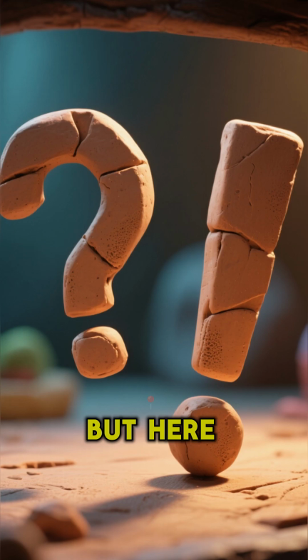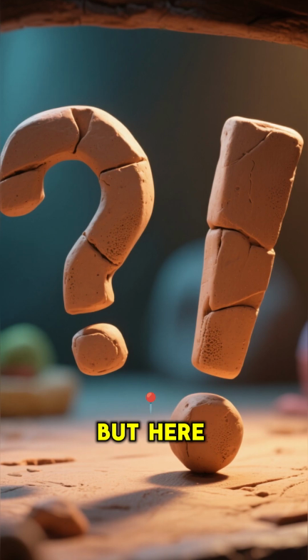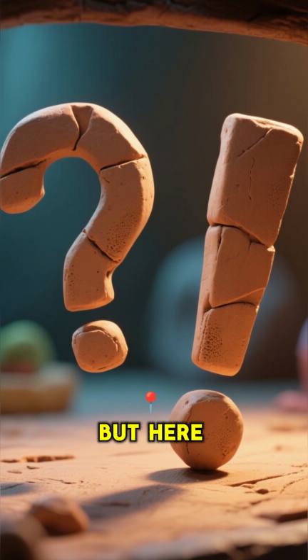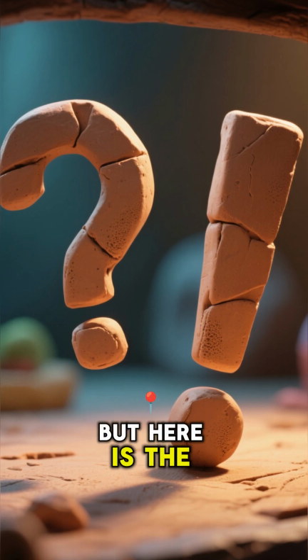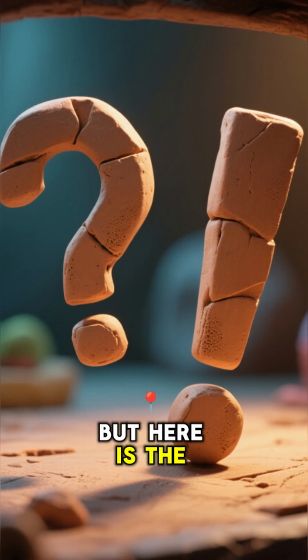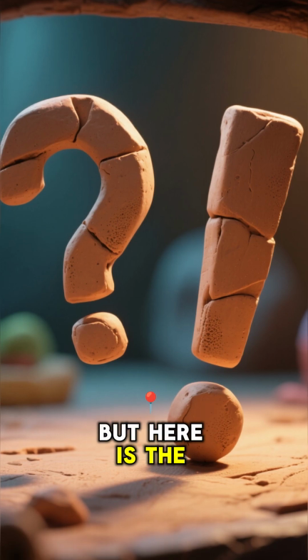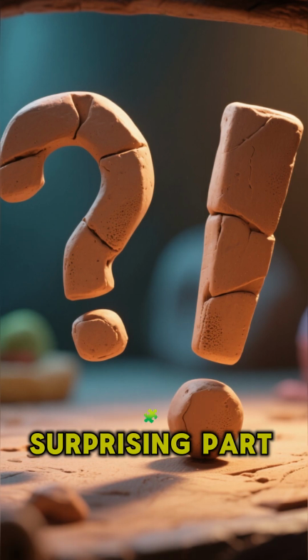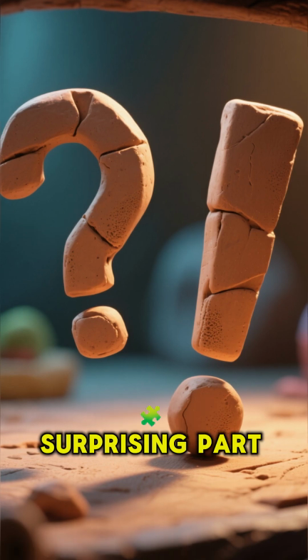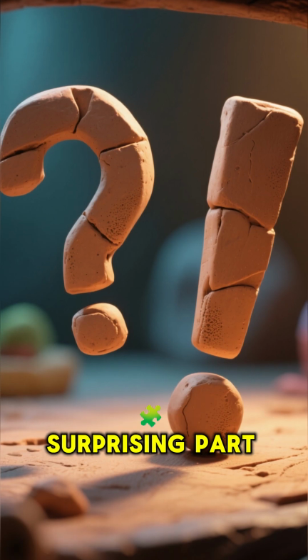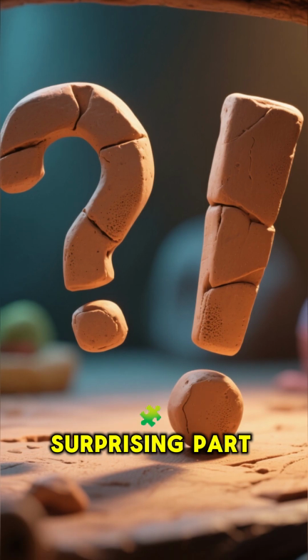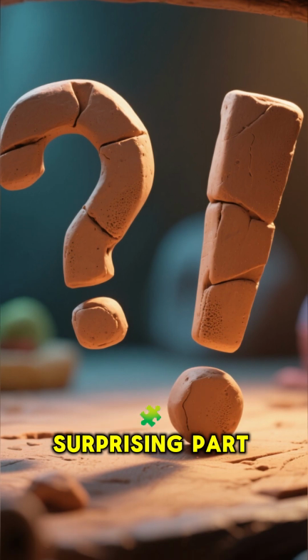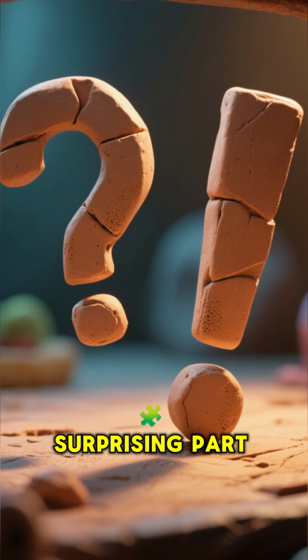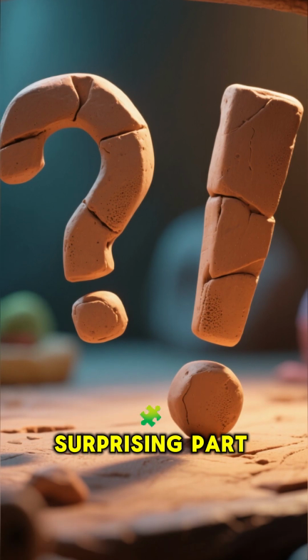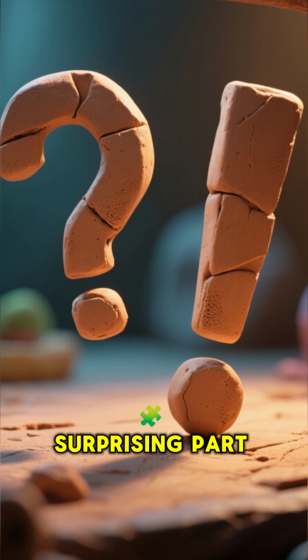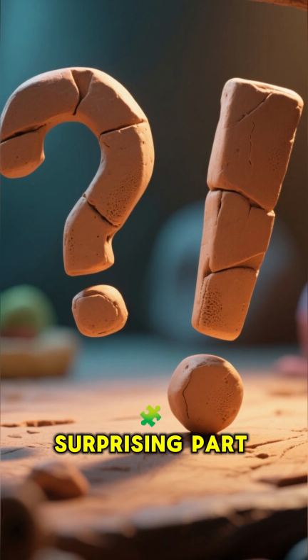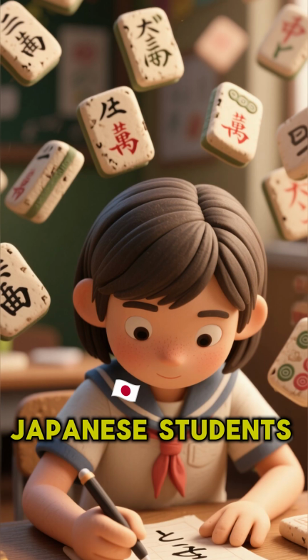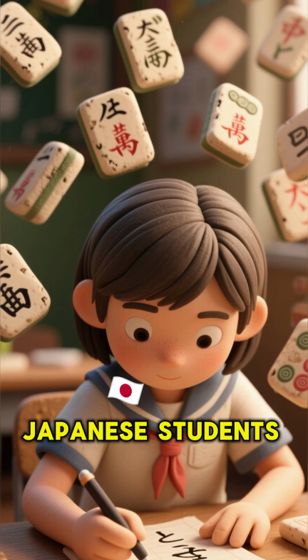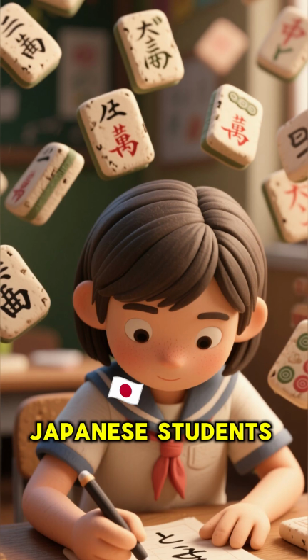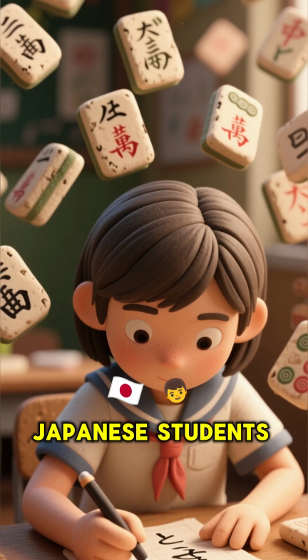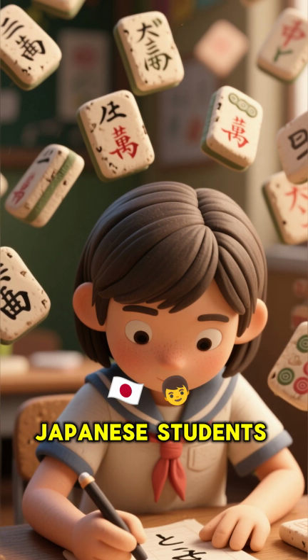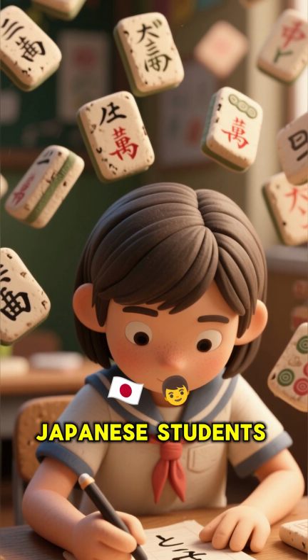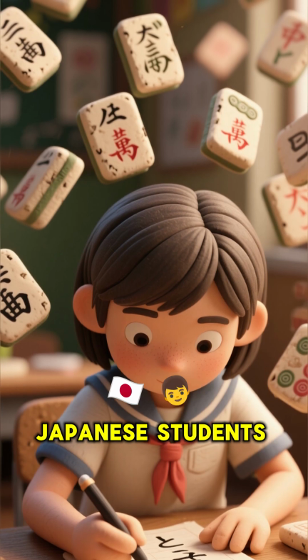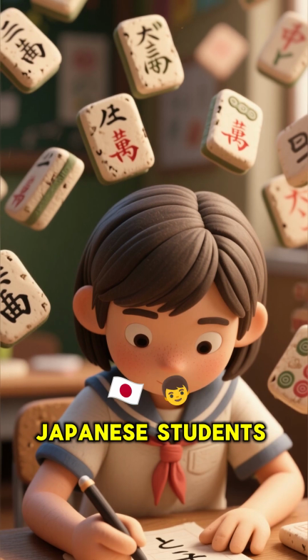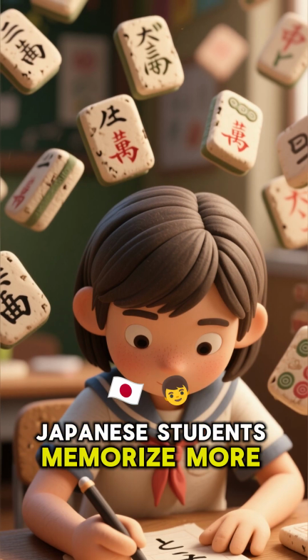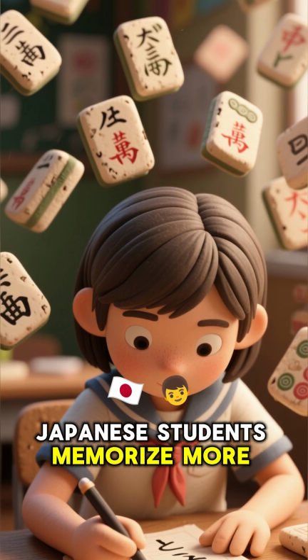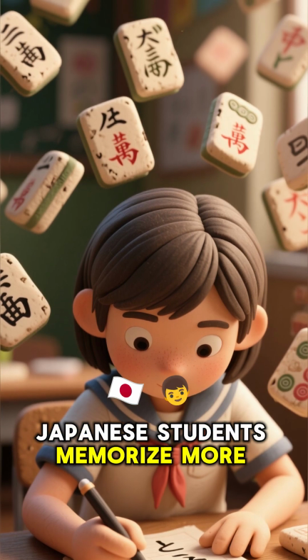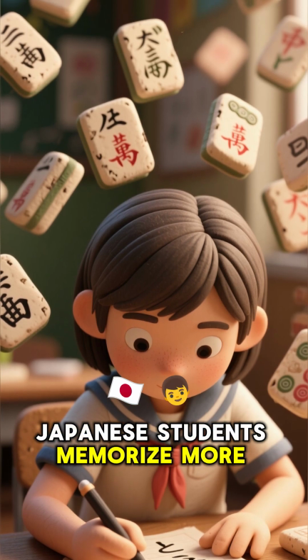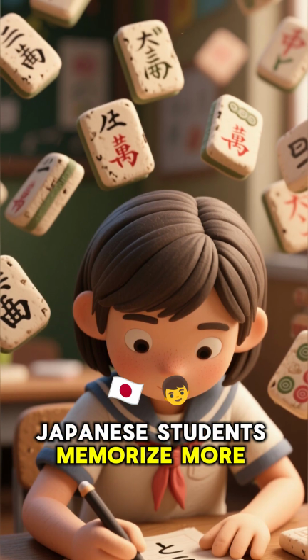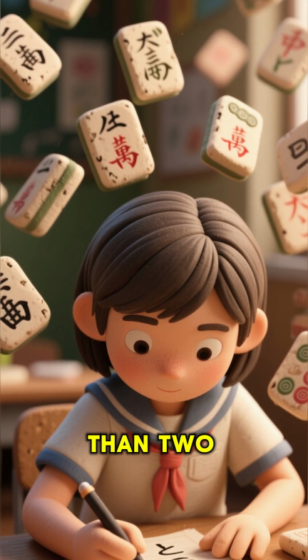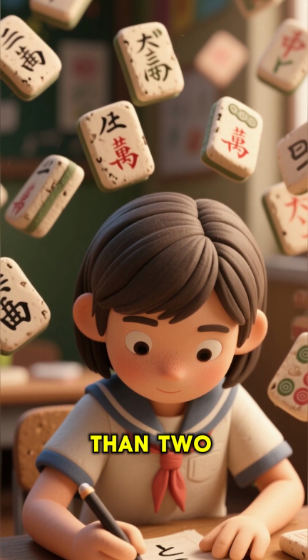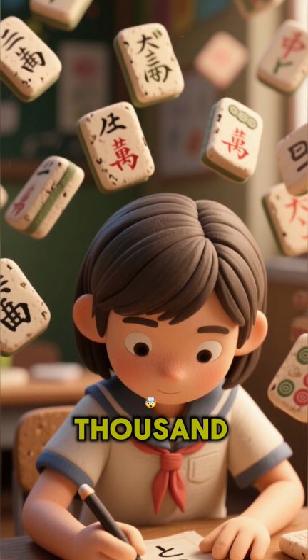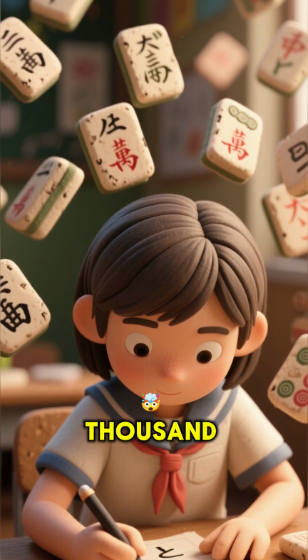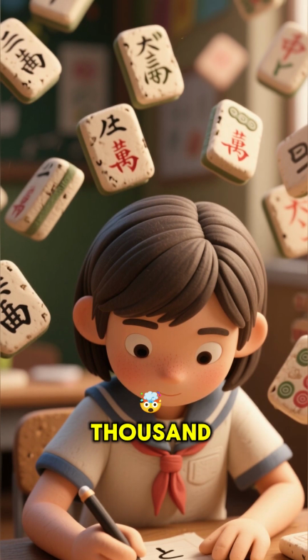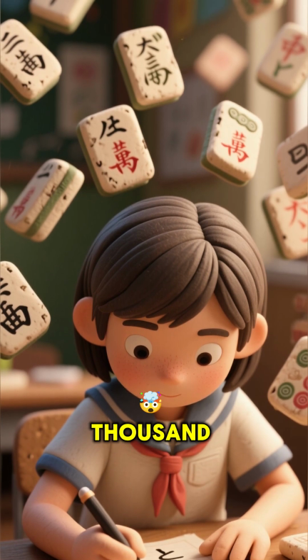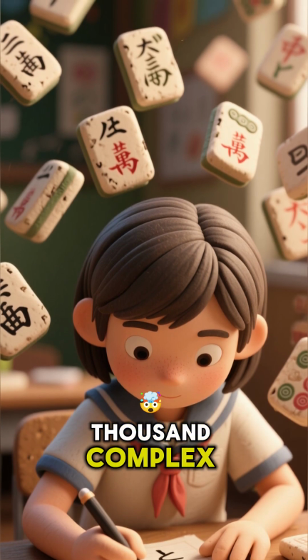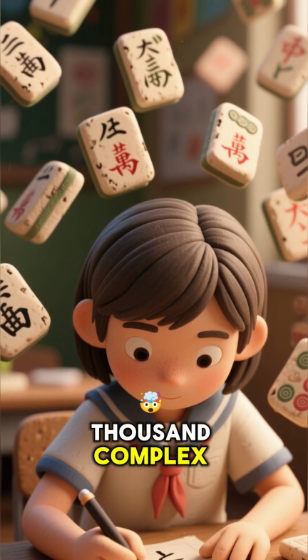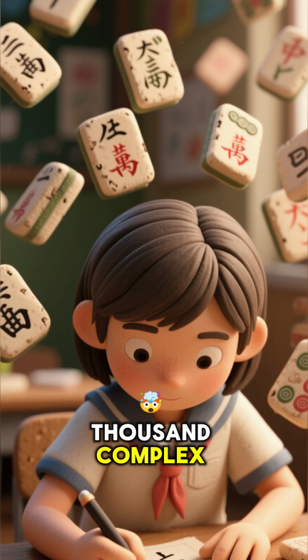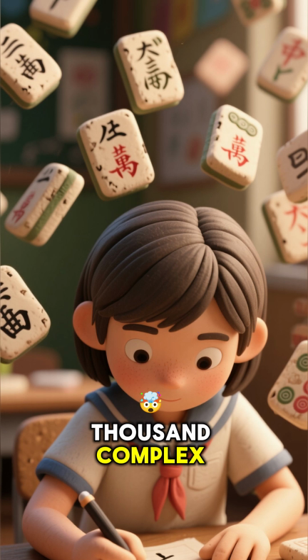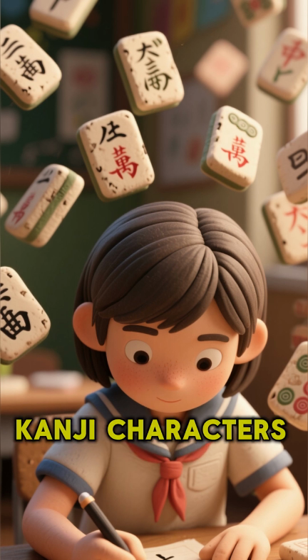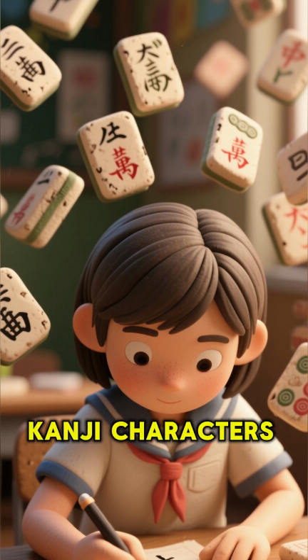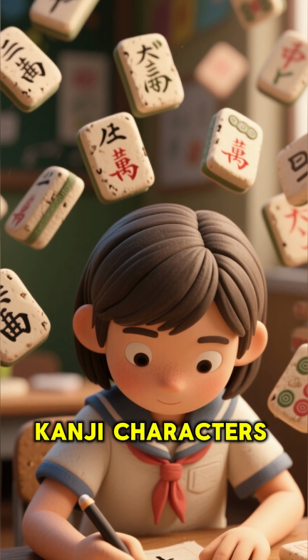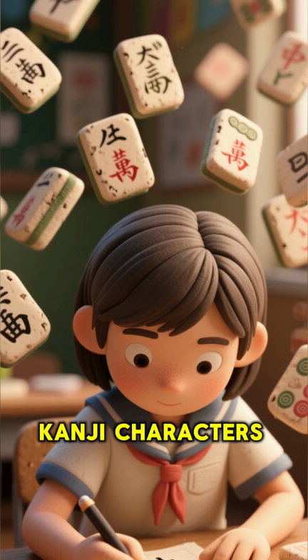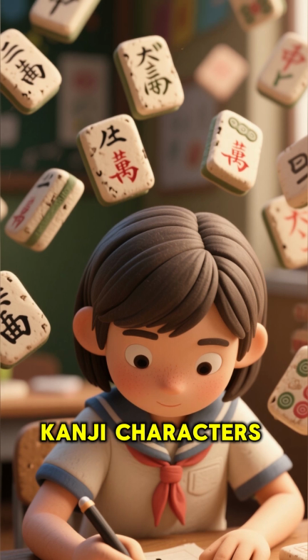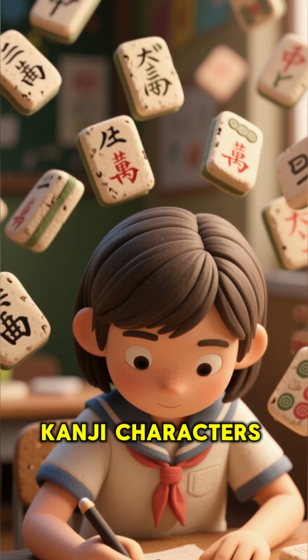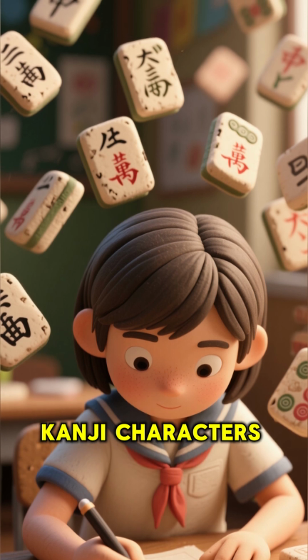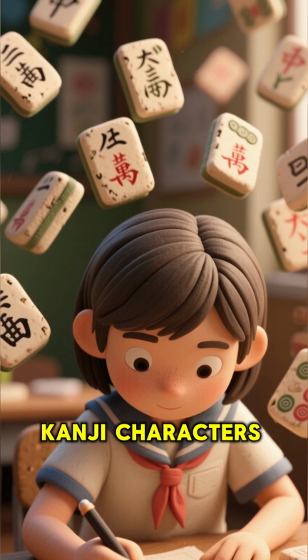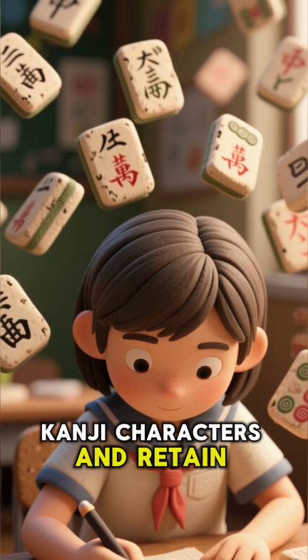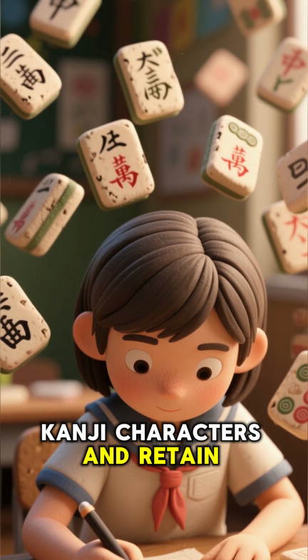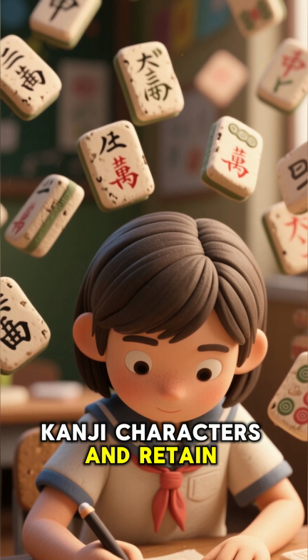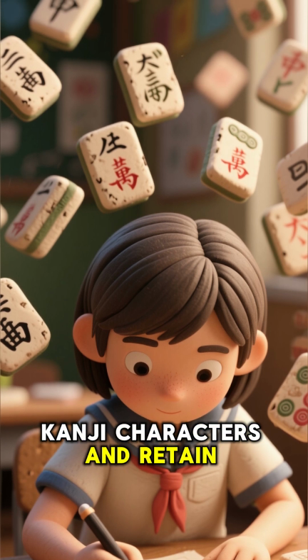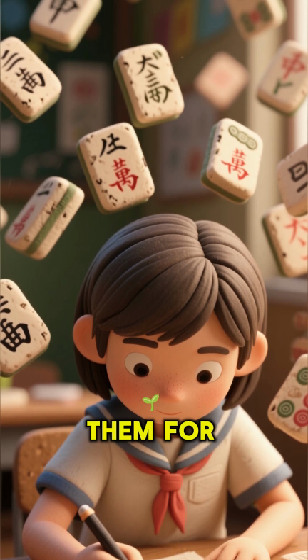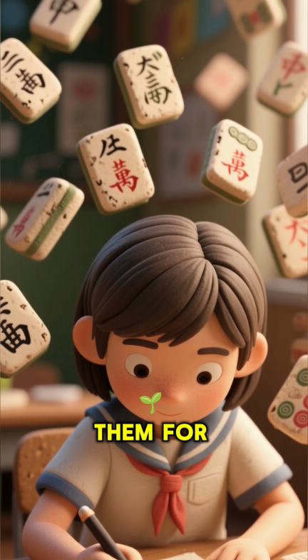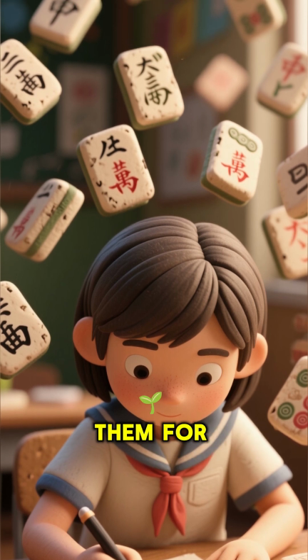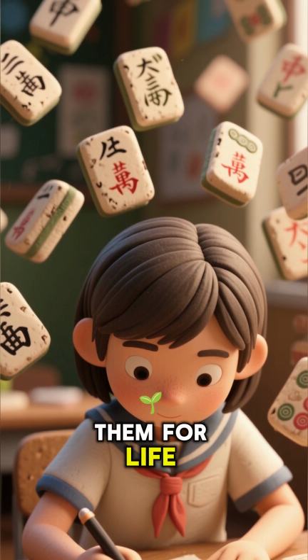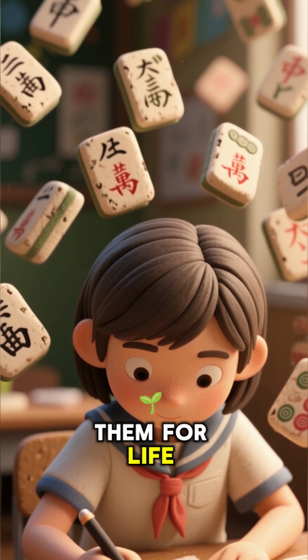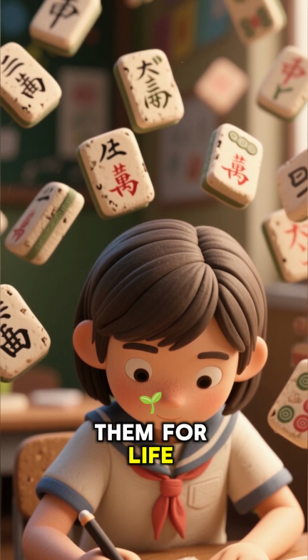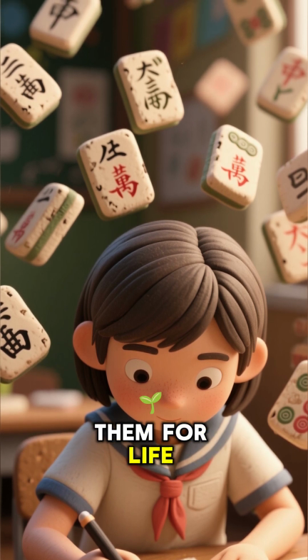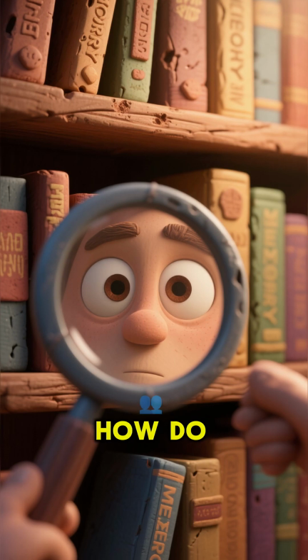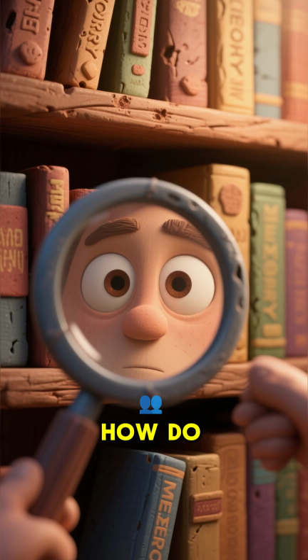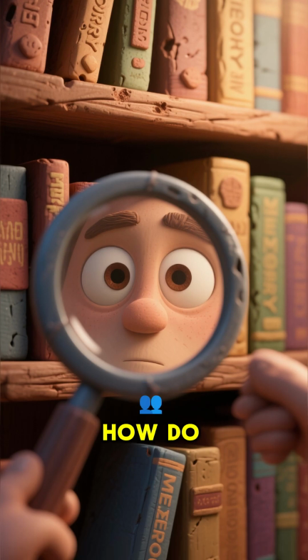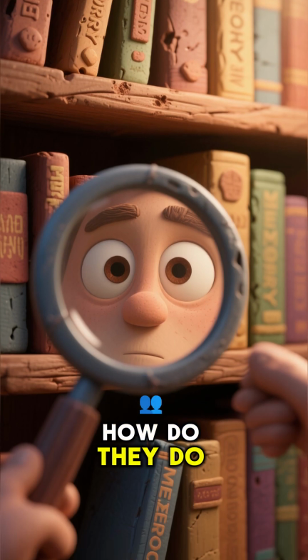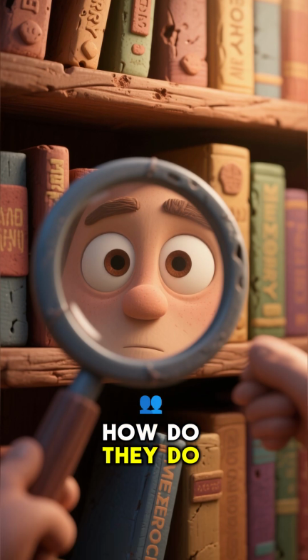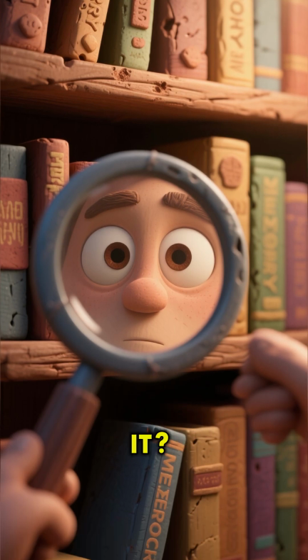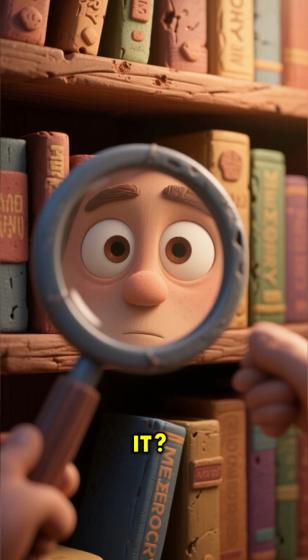But here is the surprising part. Japanese students memorize more than 2,000 complex kanji characters and retain them for life. How do they do it?